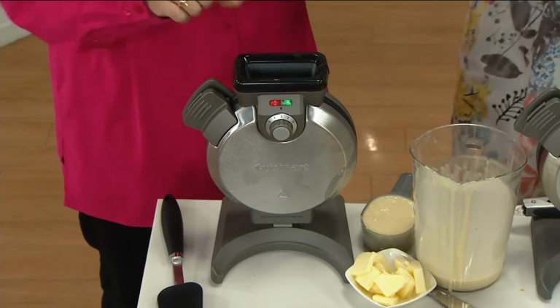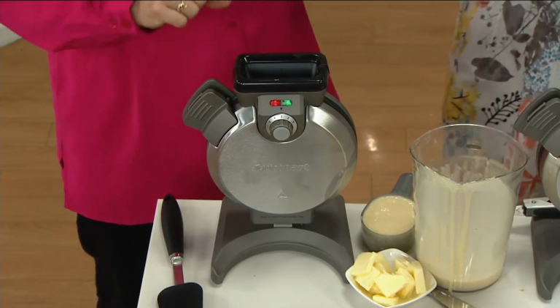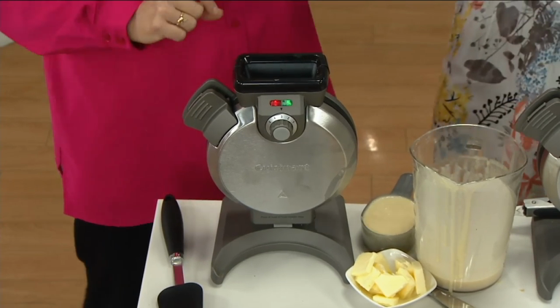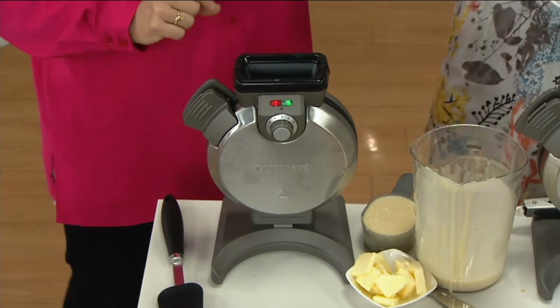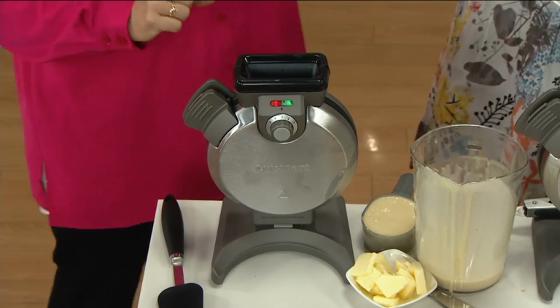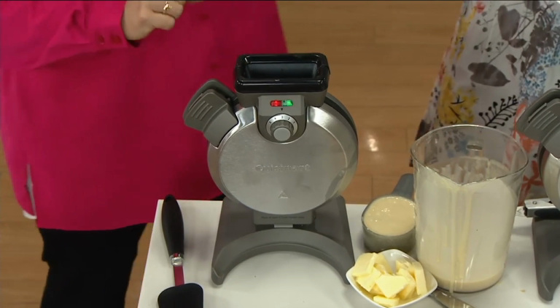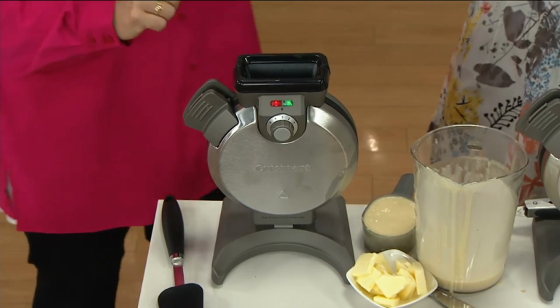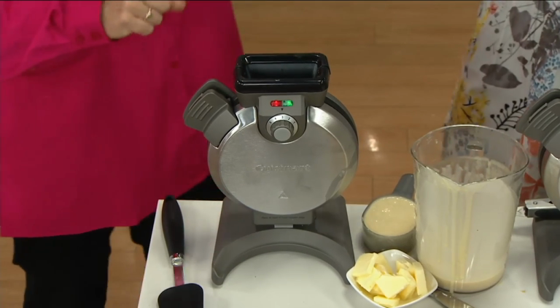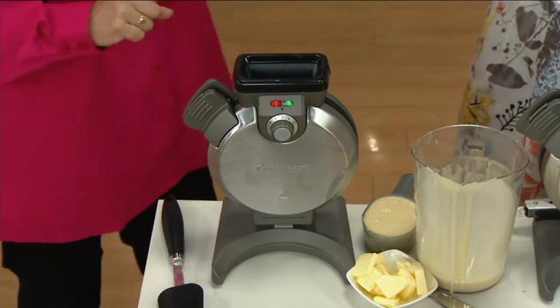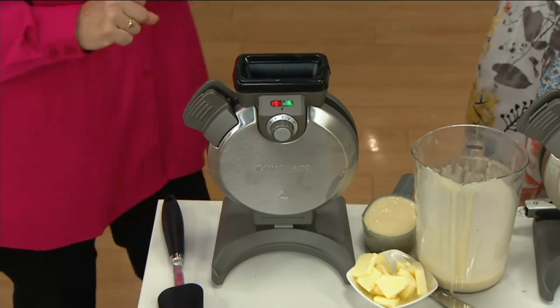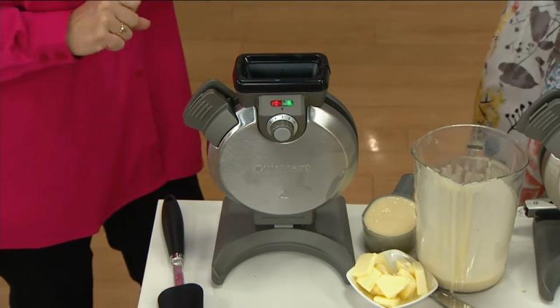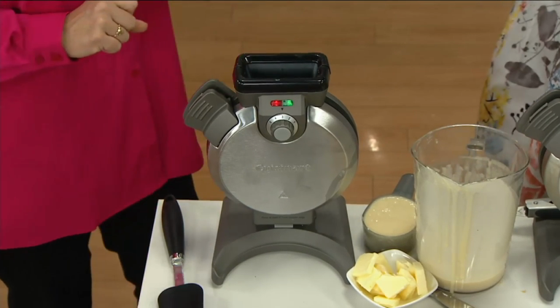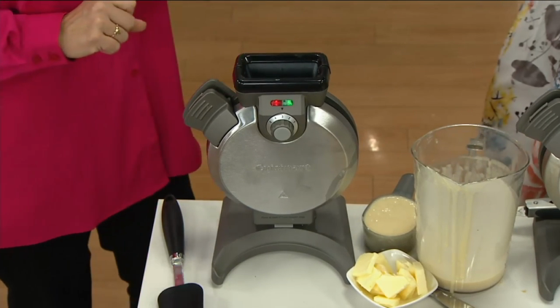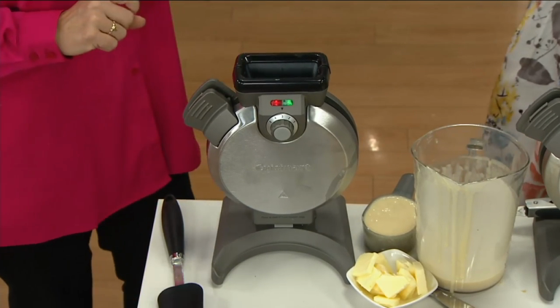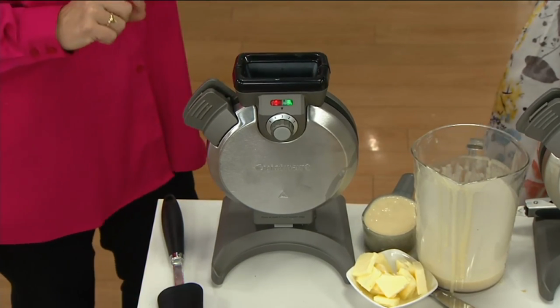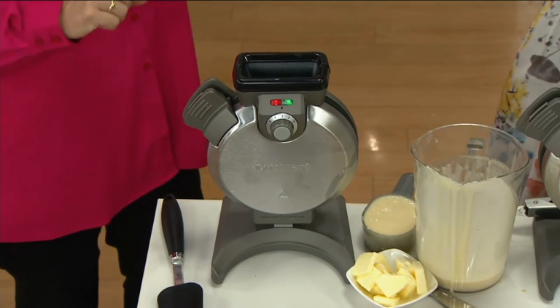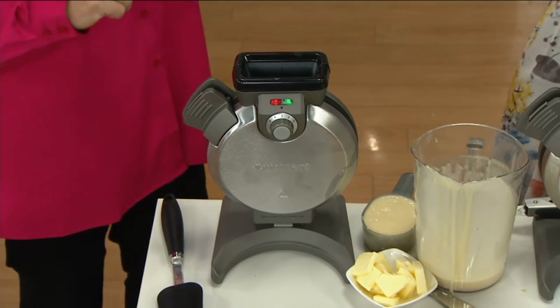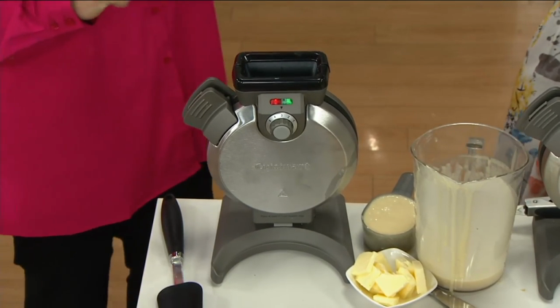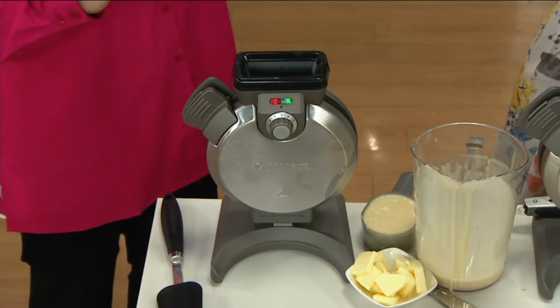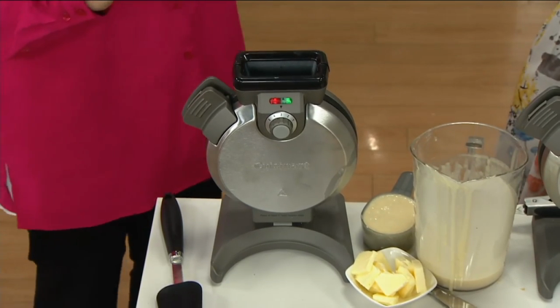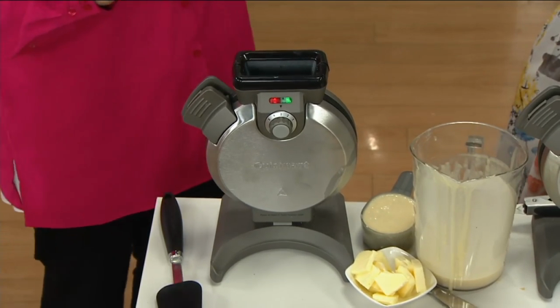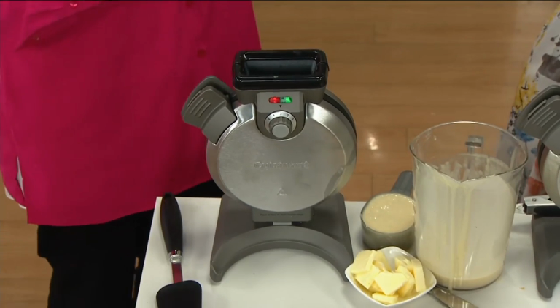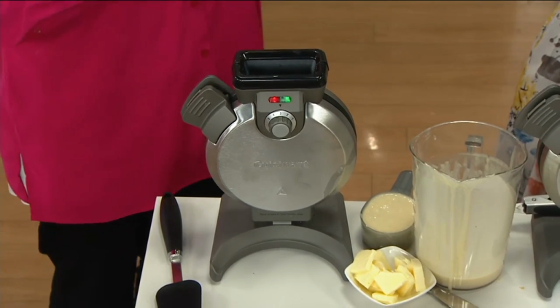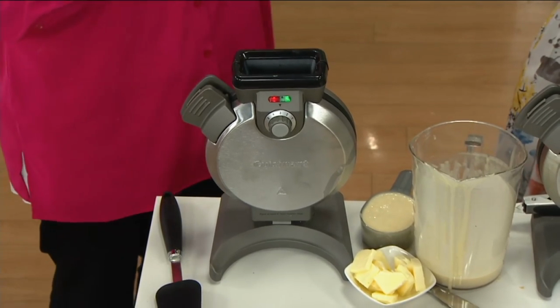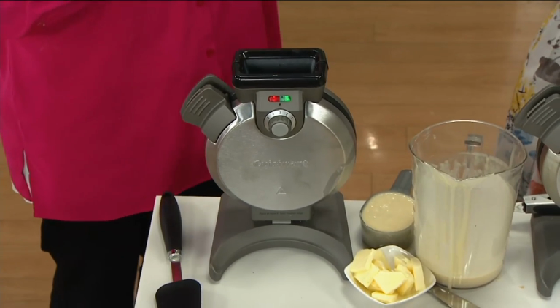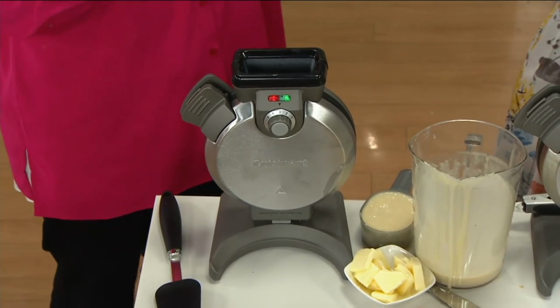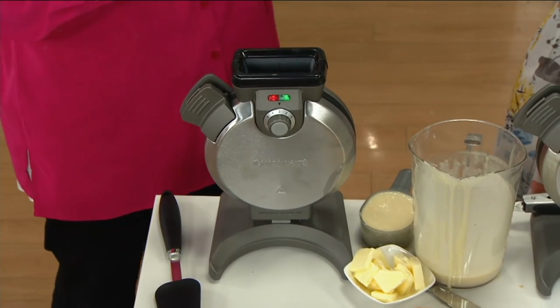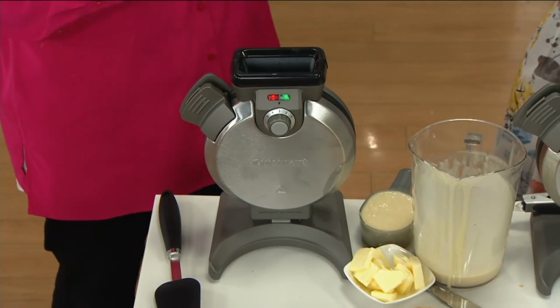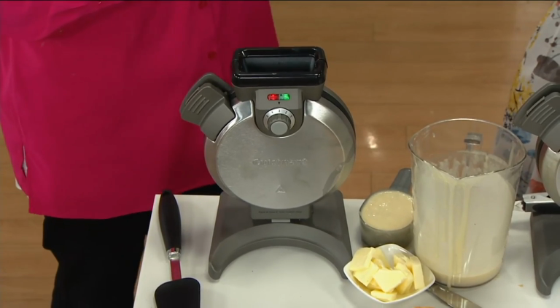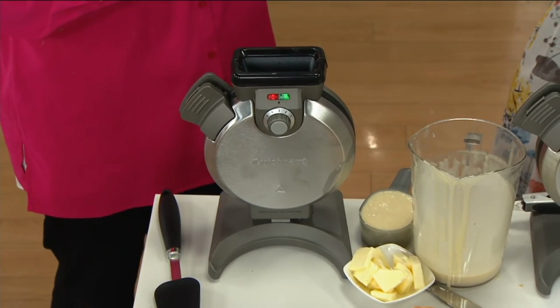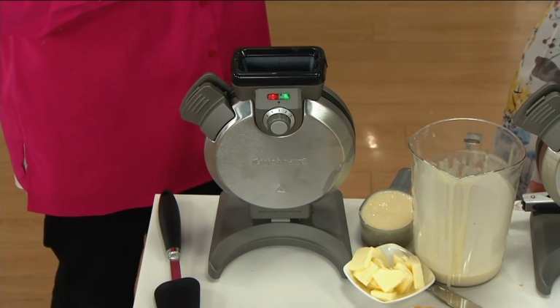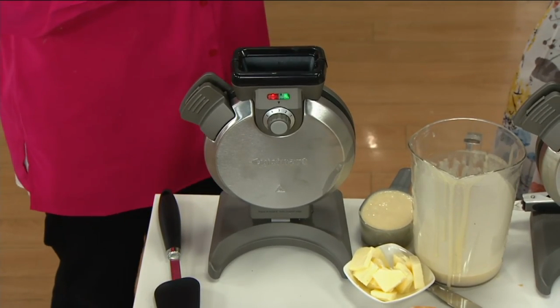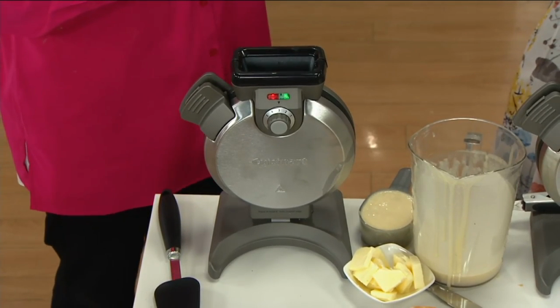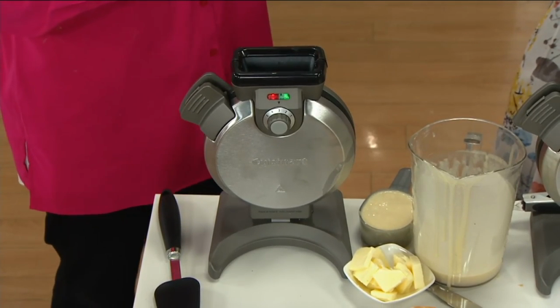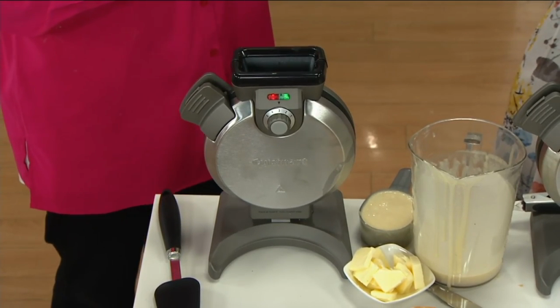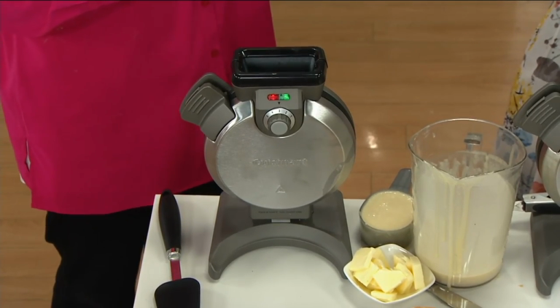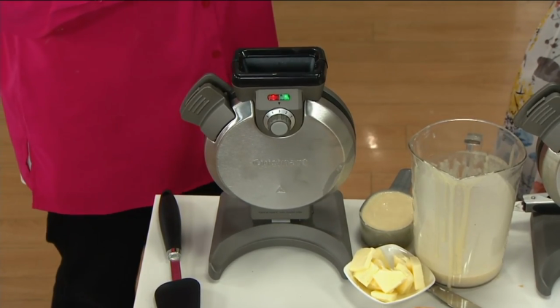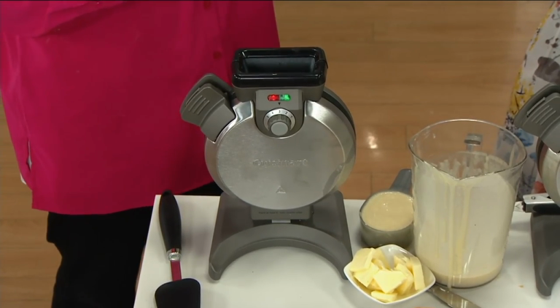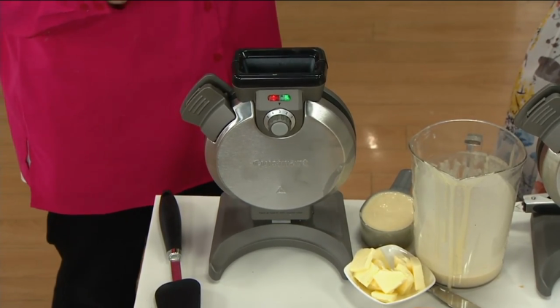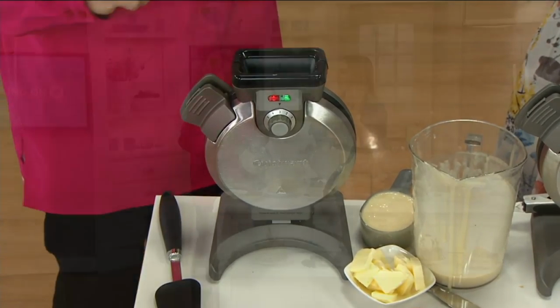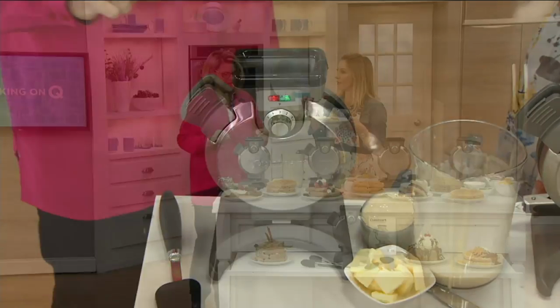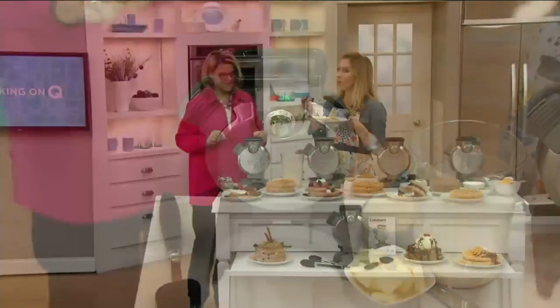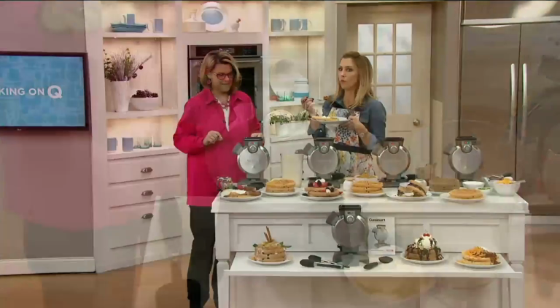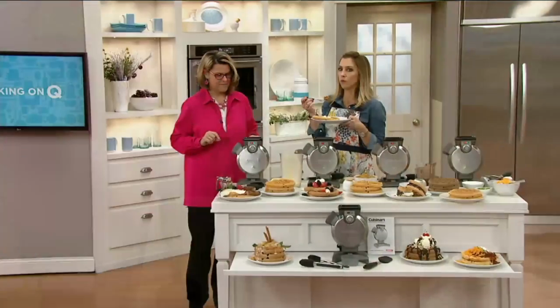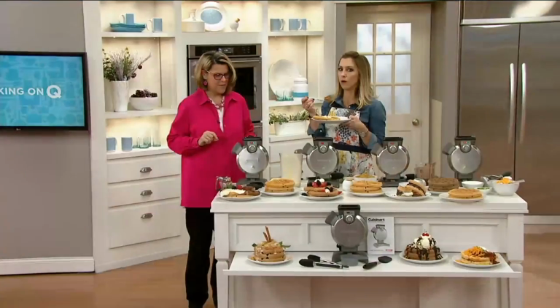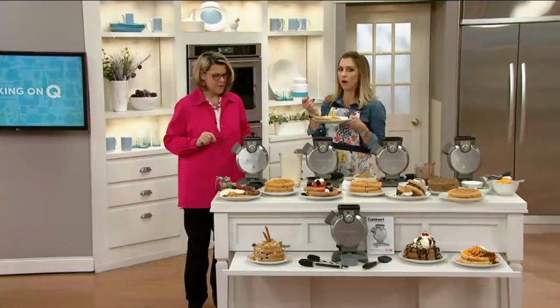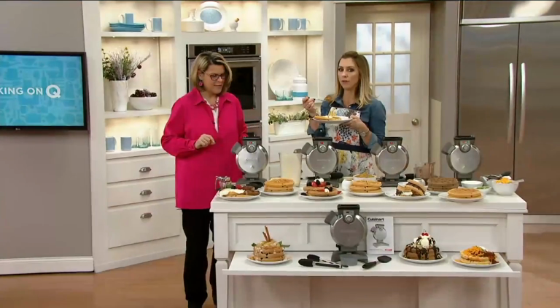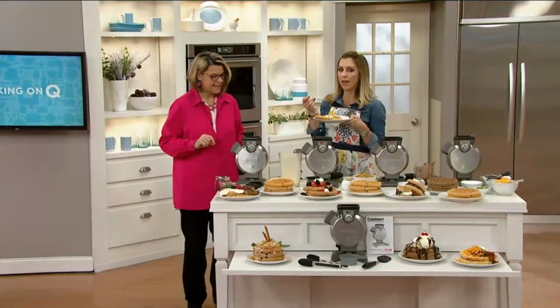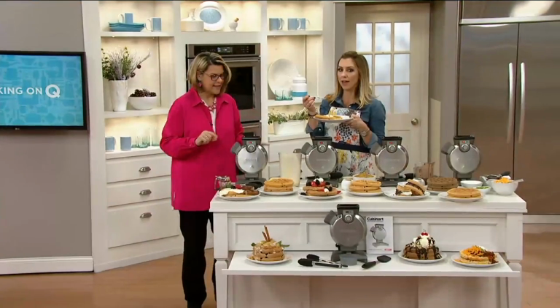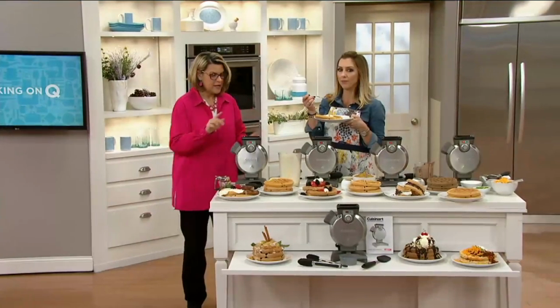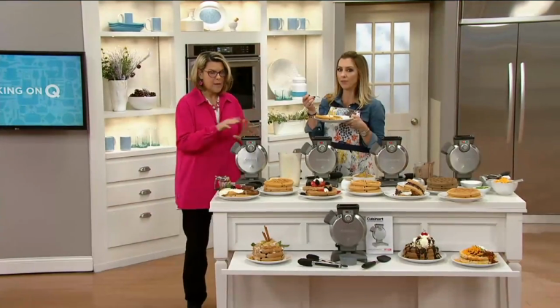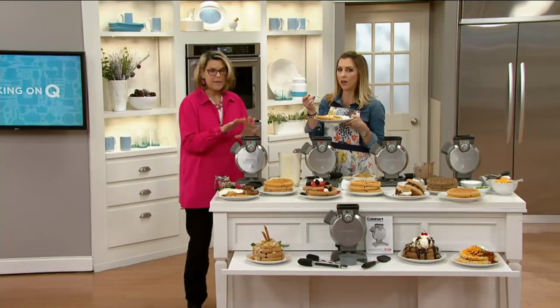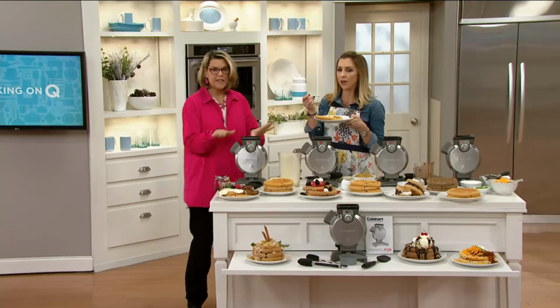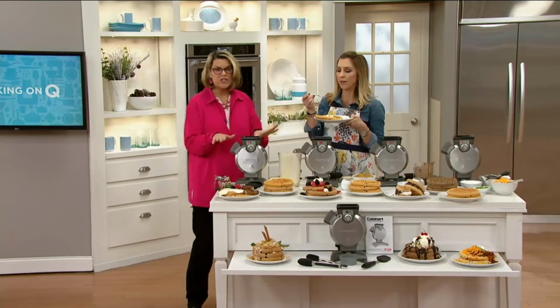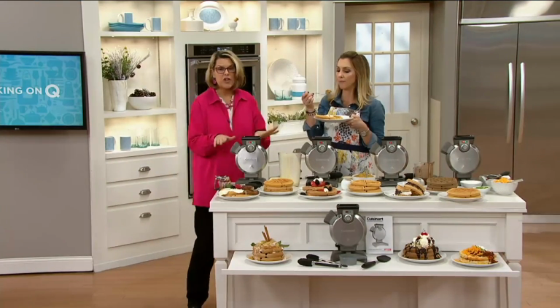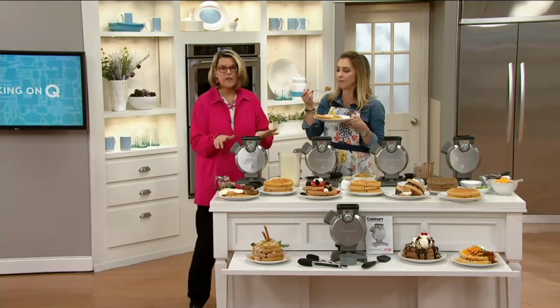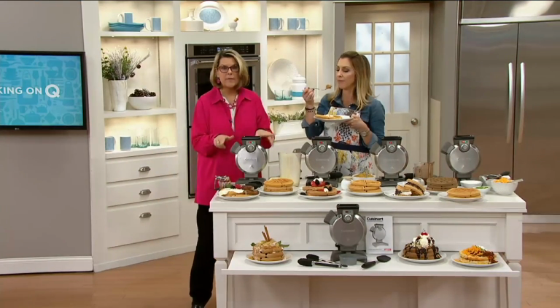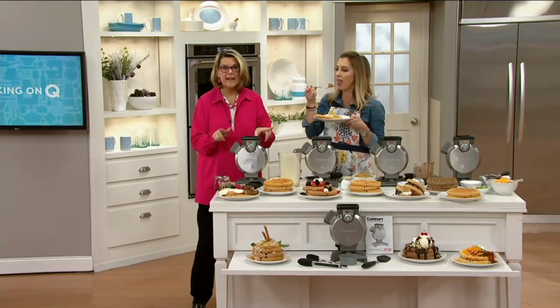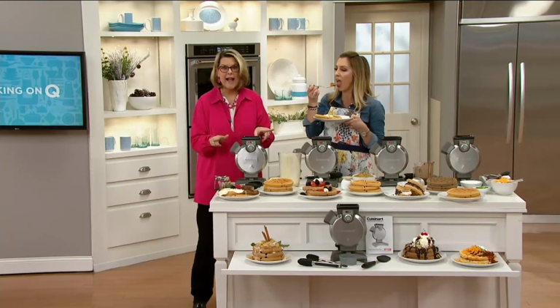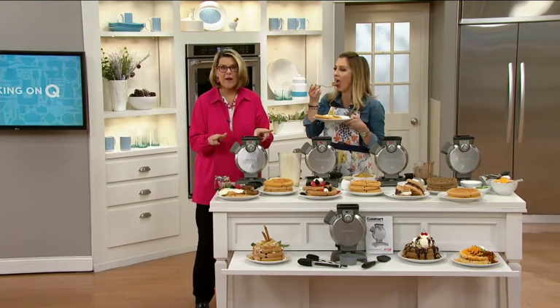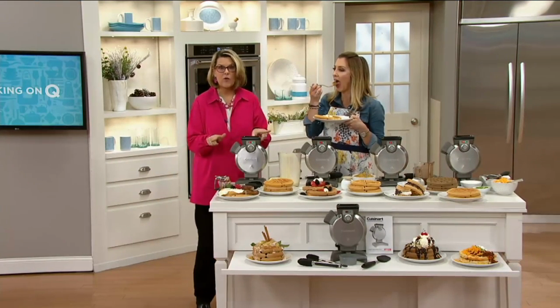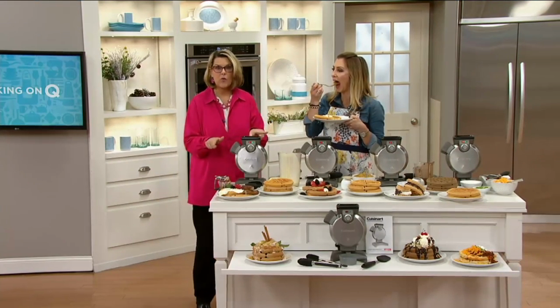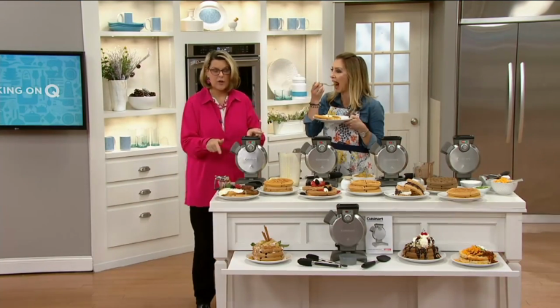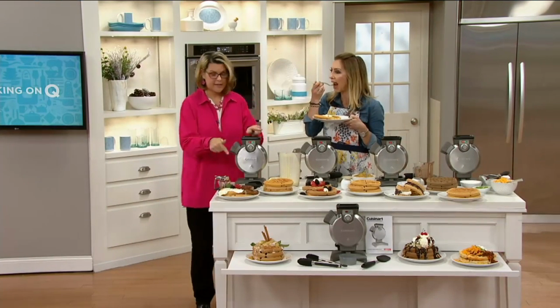And if we happen to get some overflow, I will show you my bonus handle. Let's show everybody how it works.